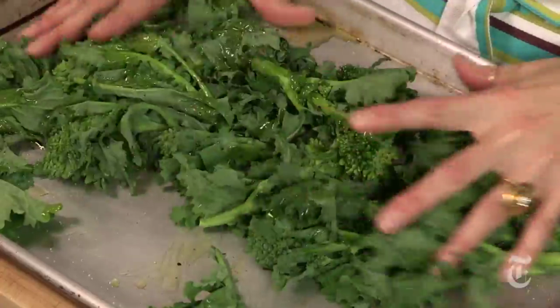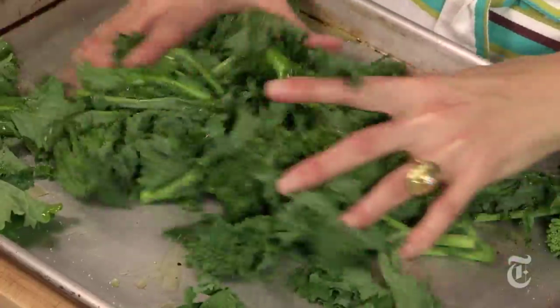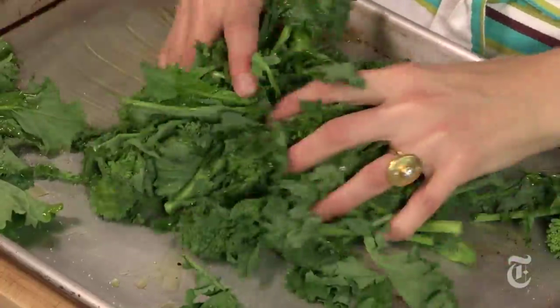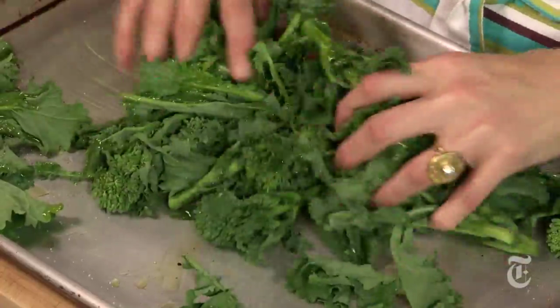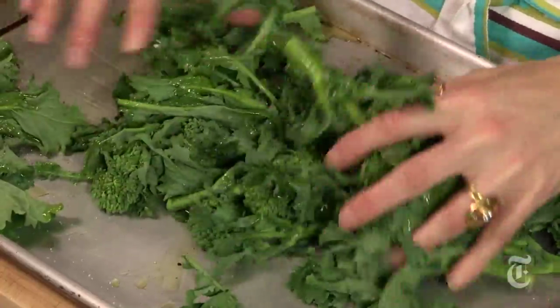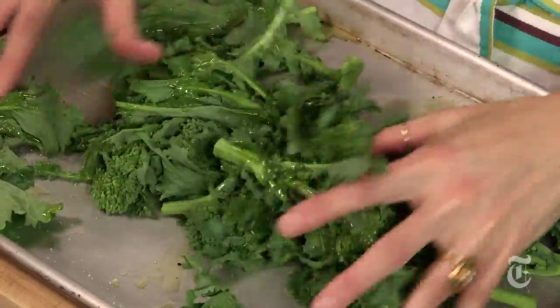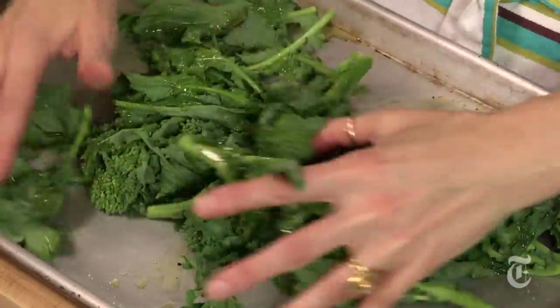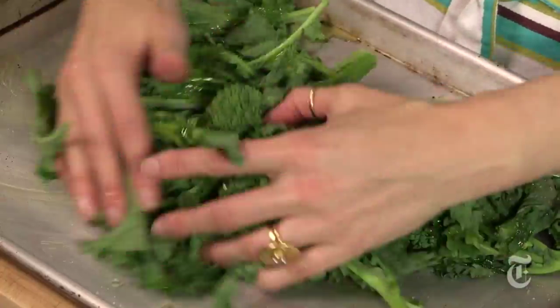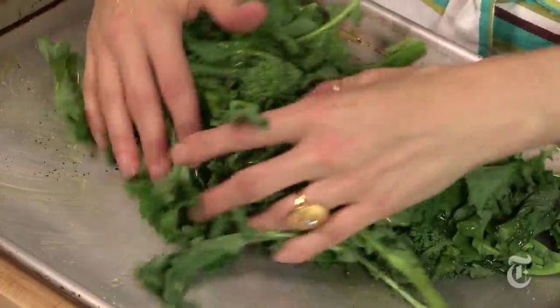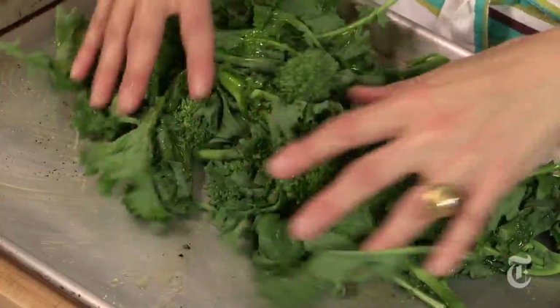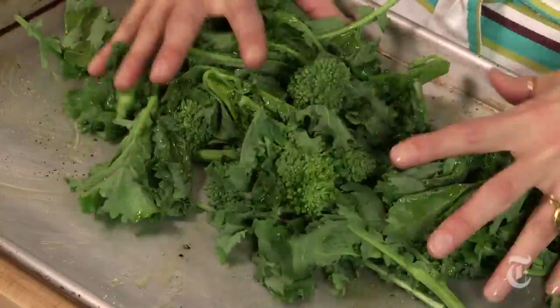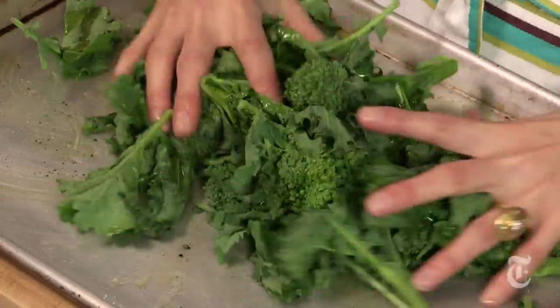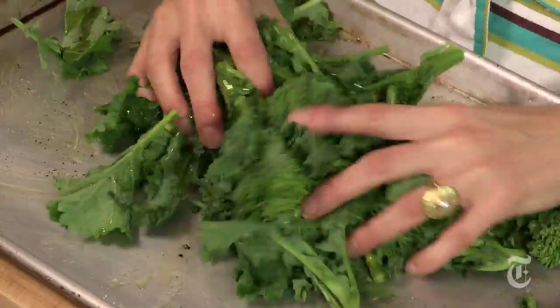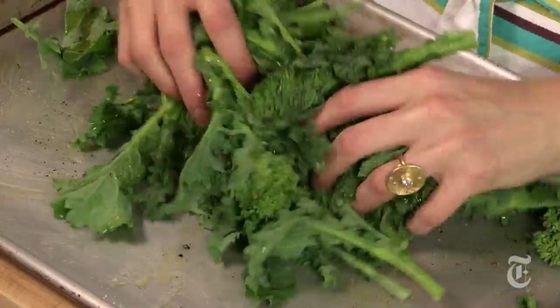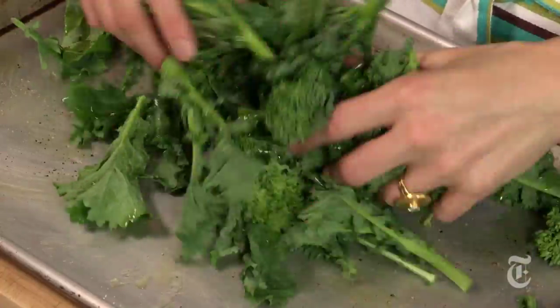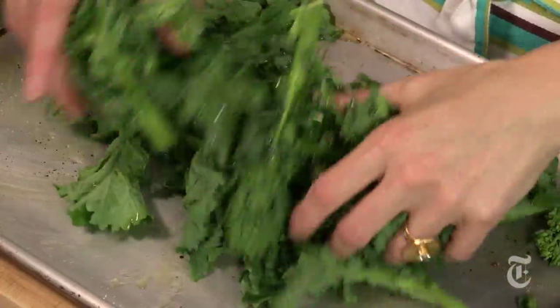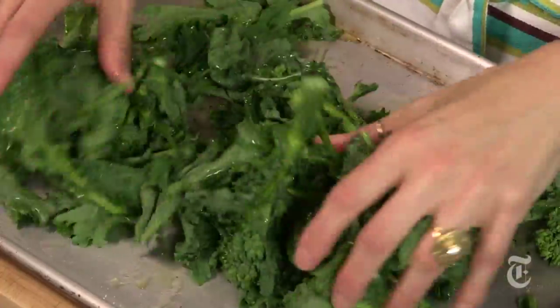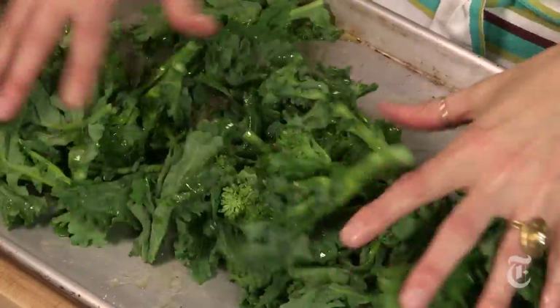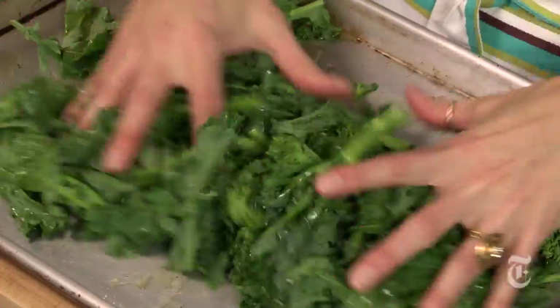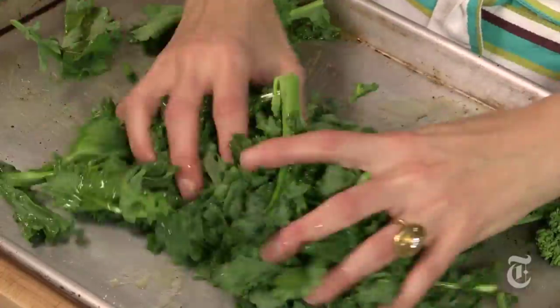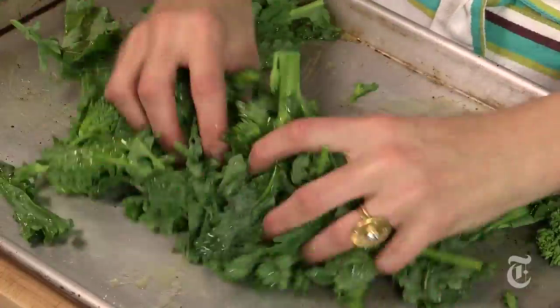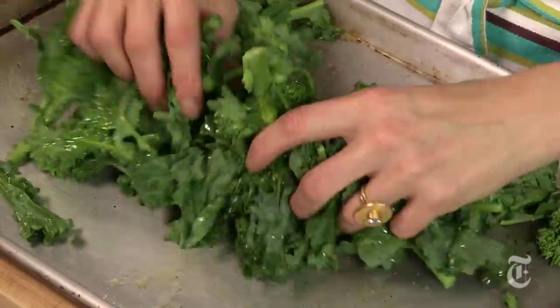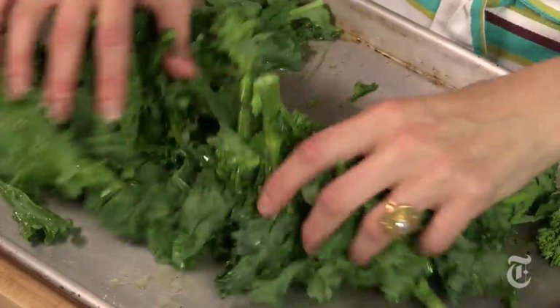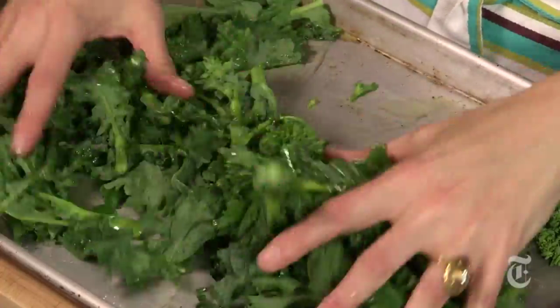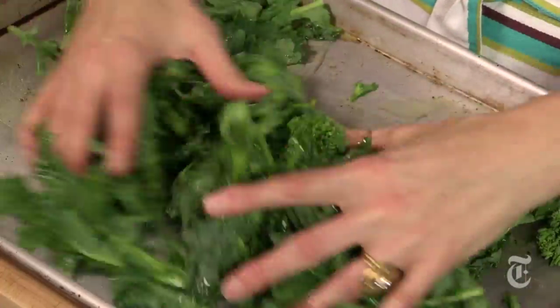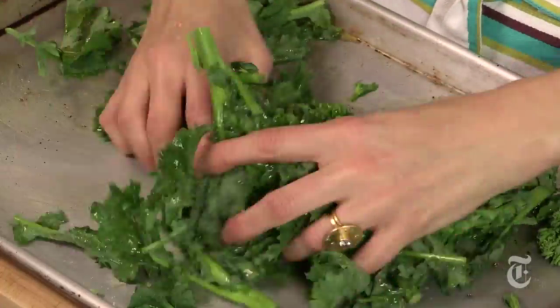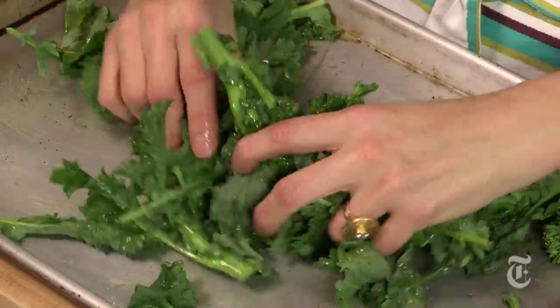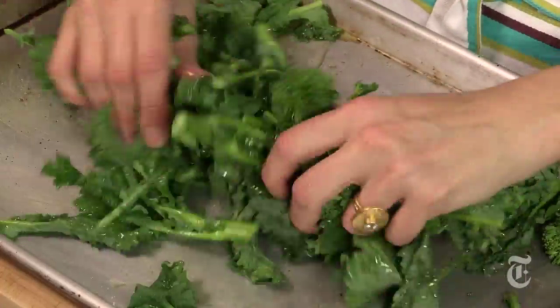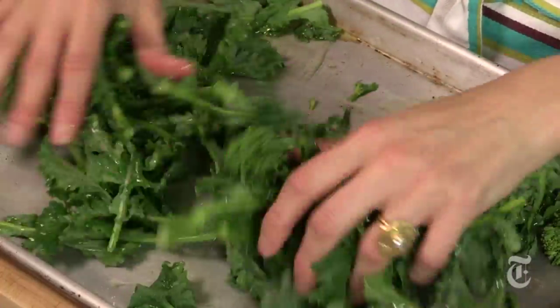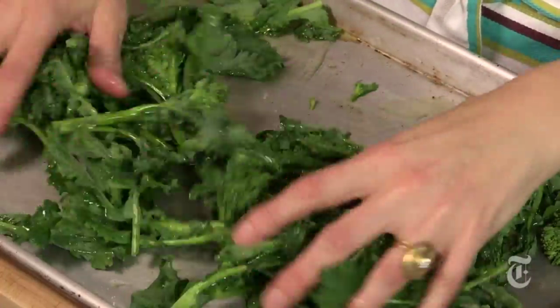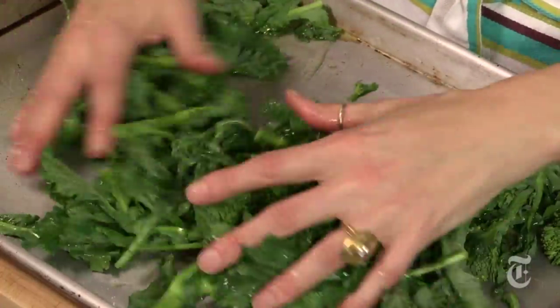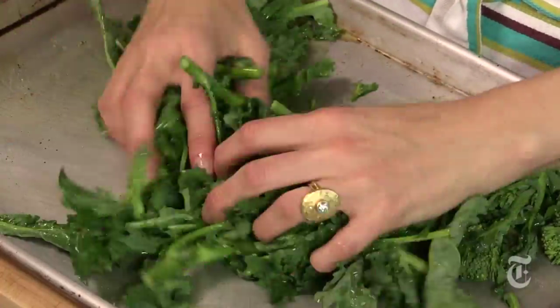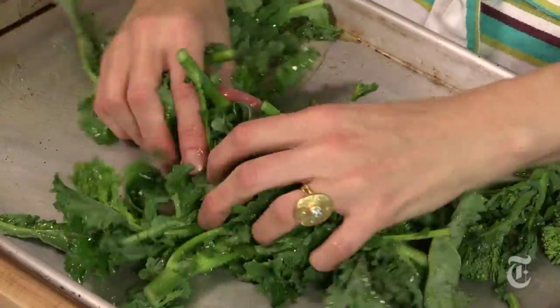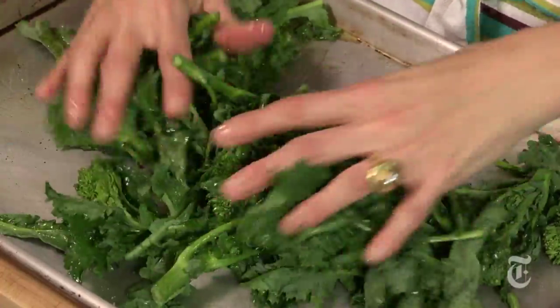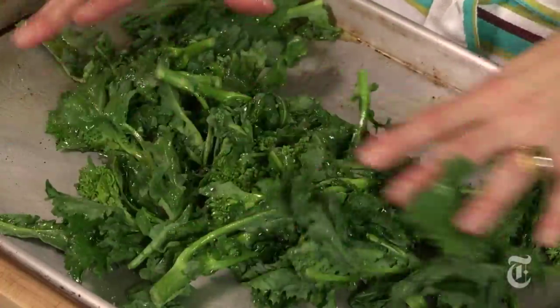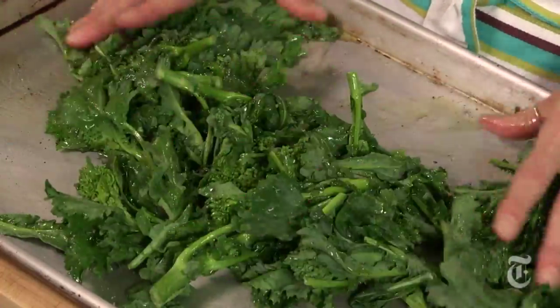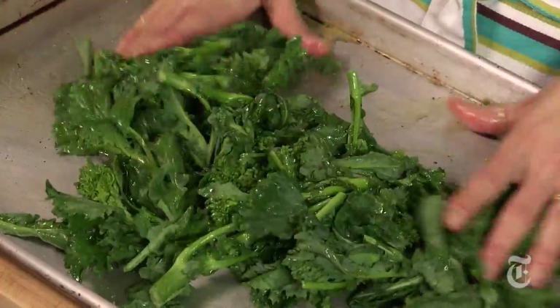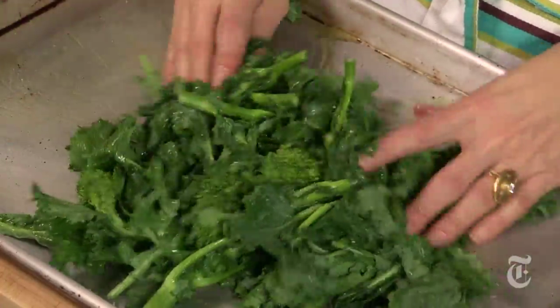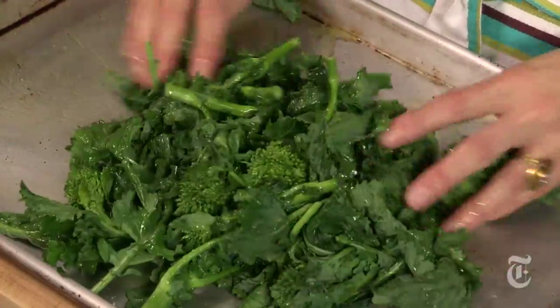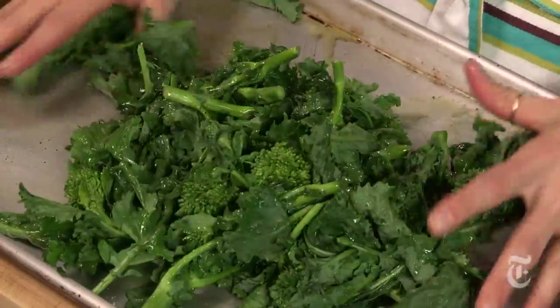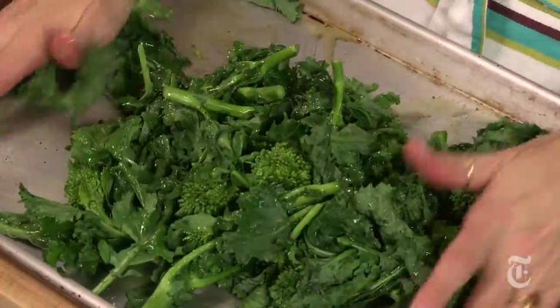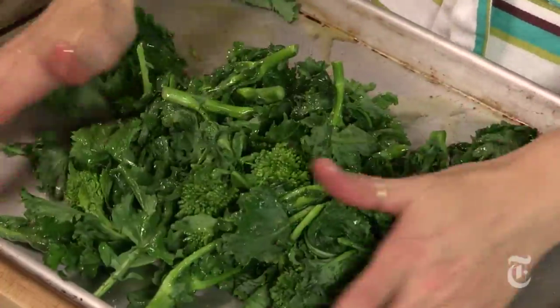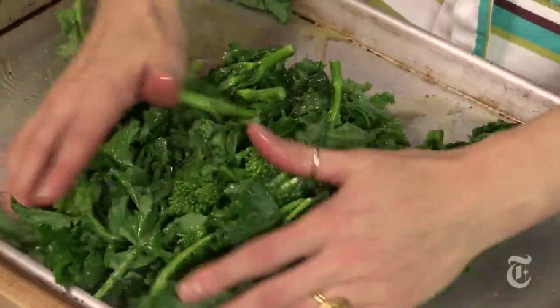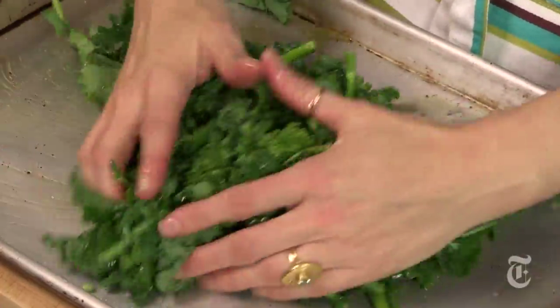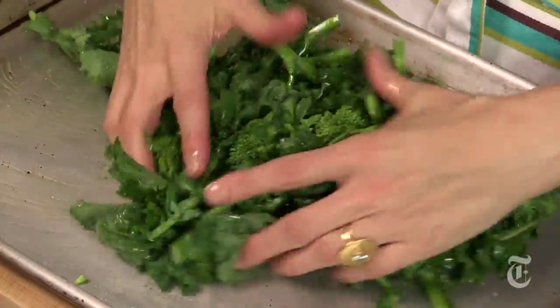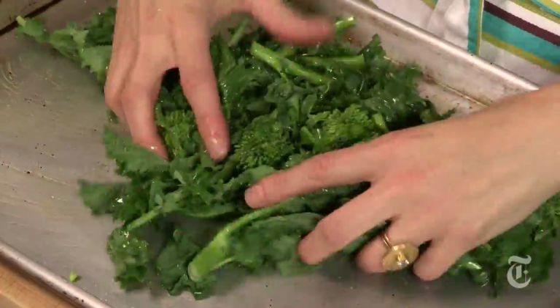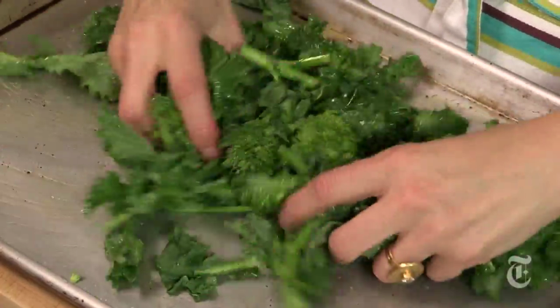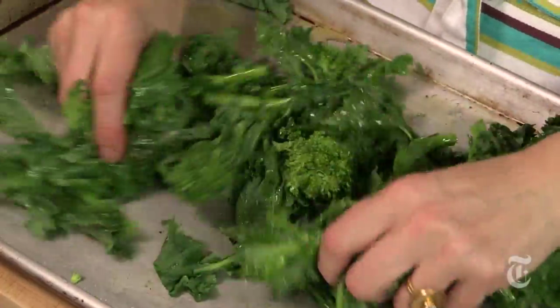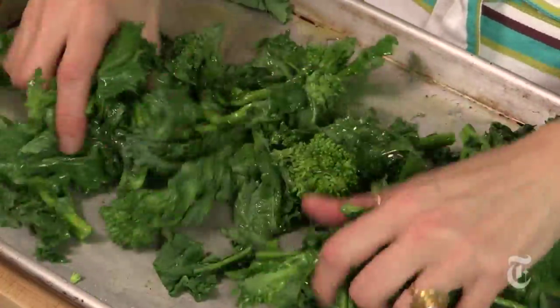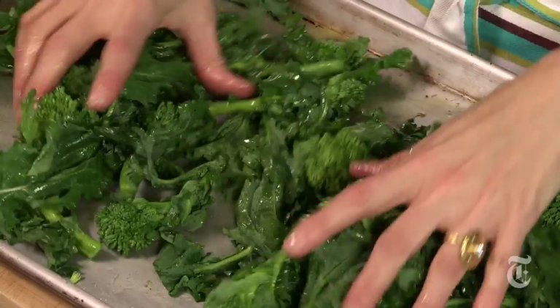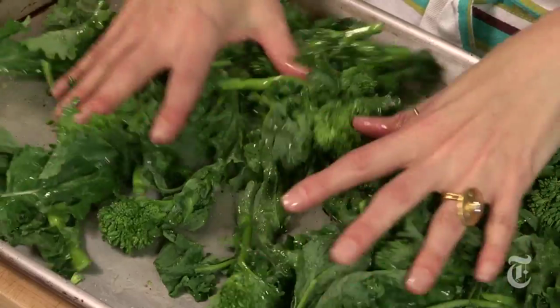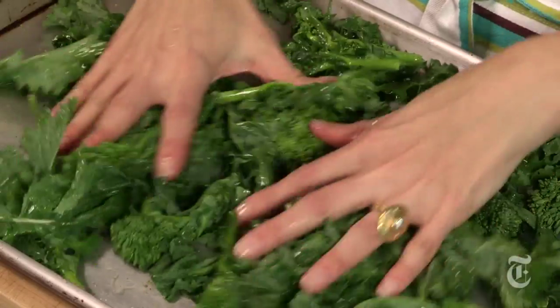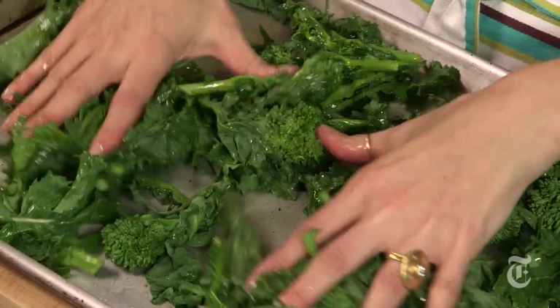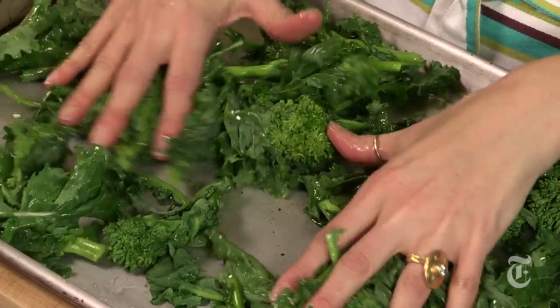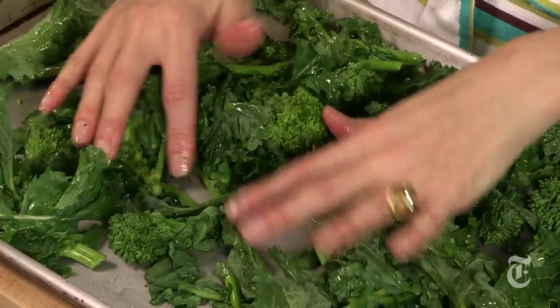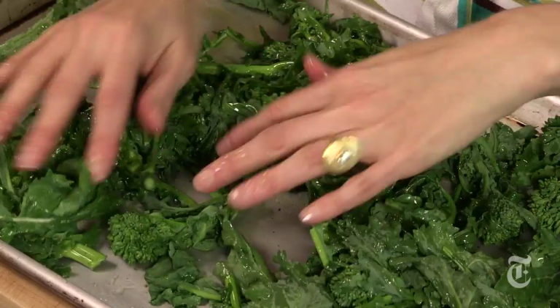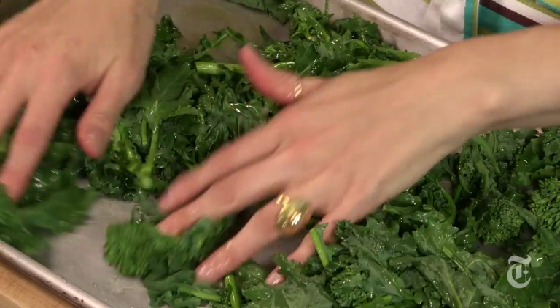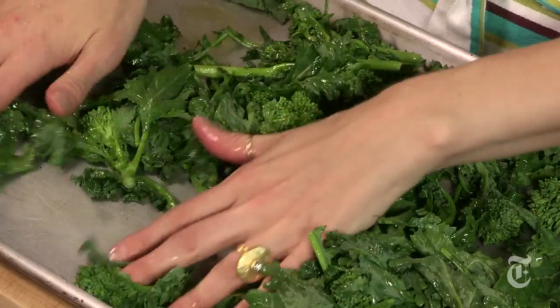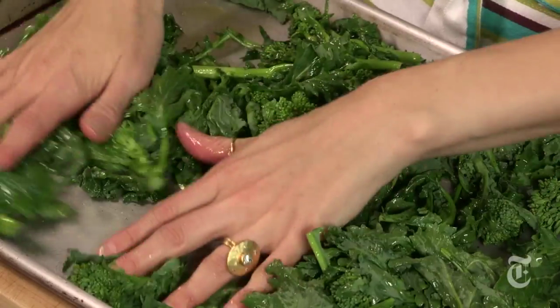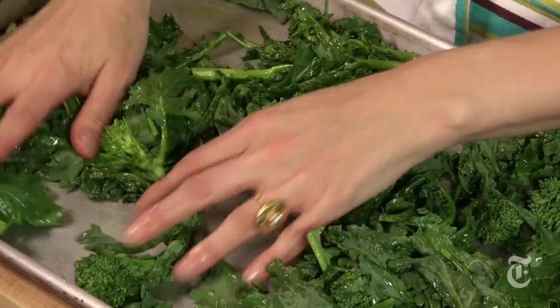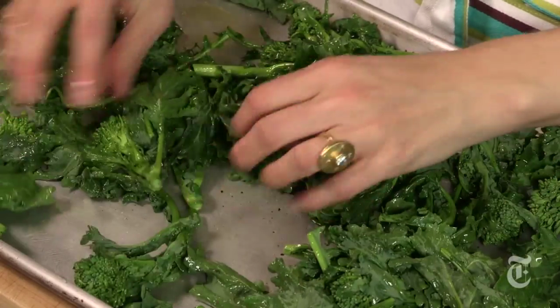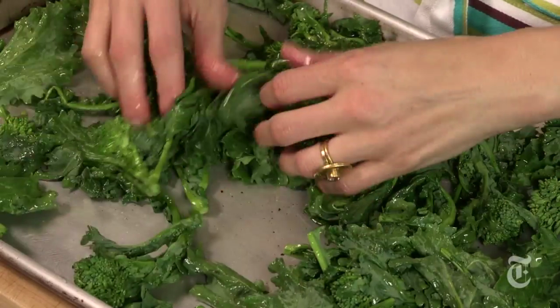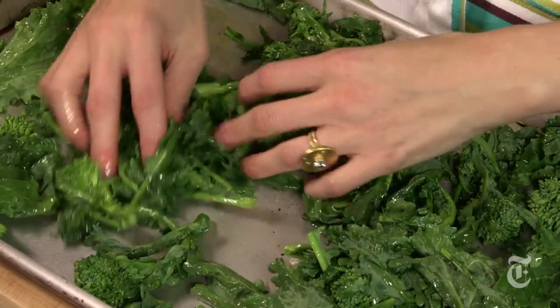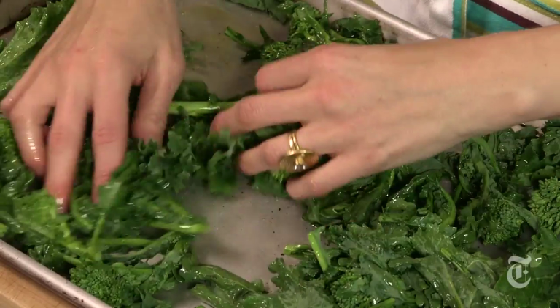Now I'm going to pop this in a 500 degree oven for about 5 to 10 minutes until the rabe is tender but the edges are singed.